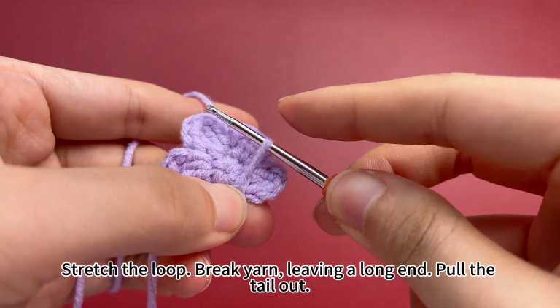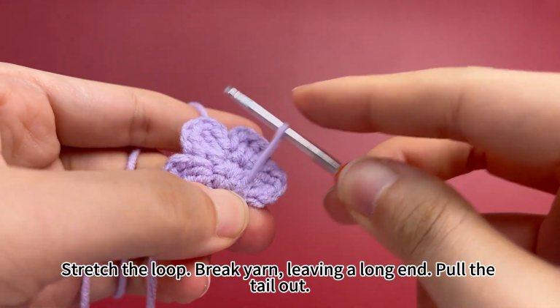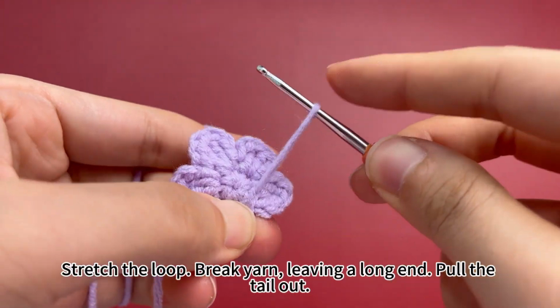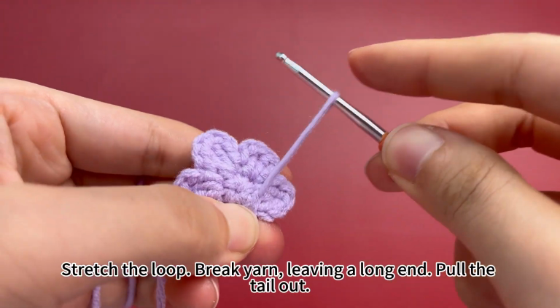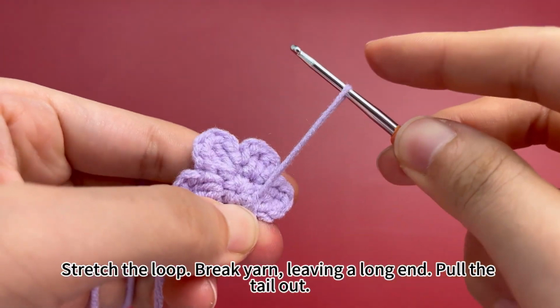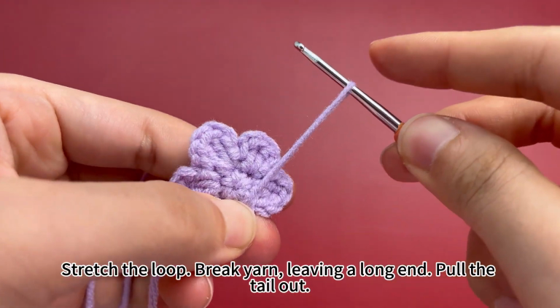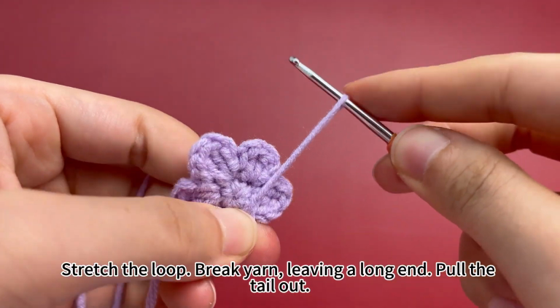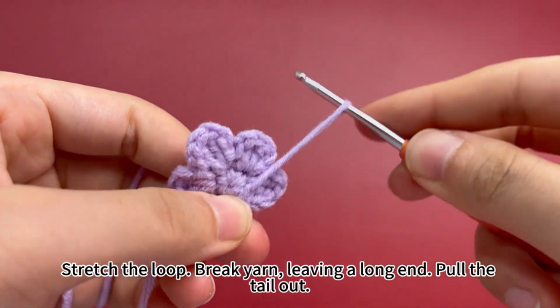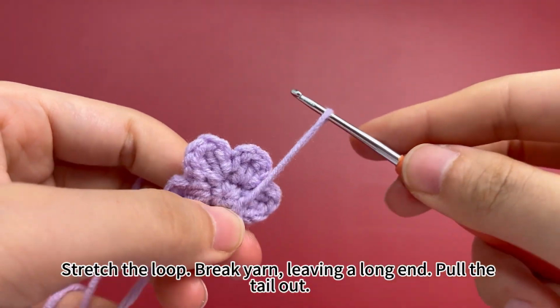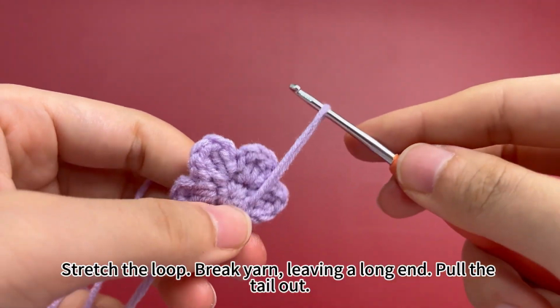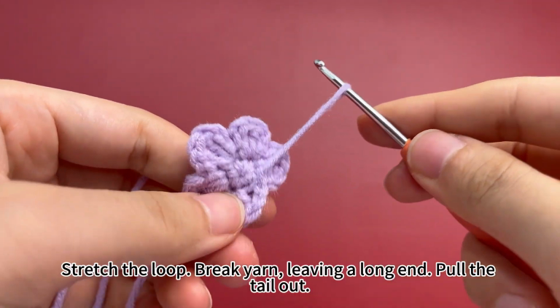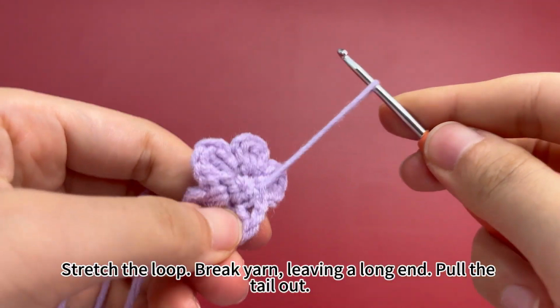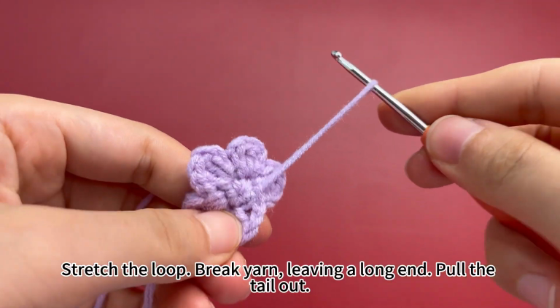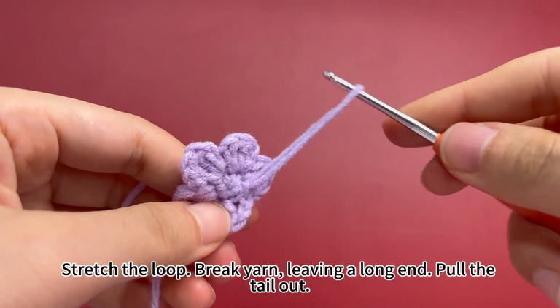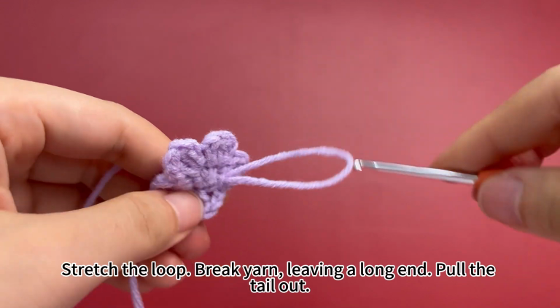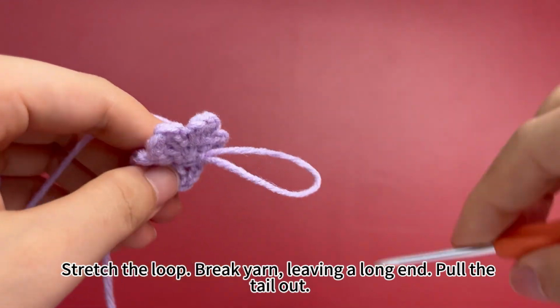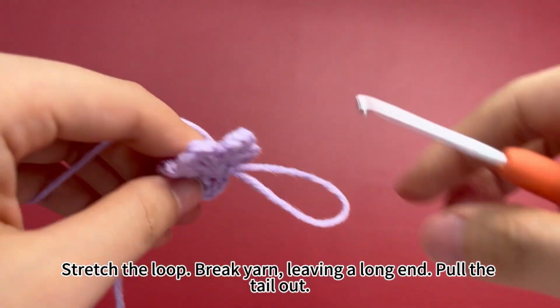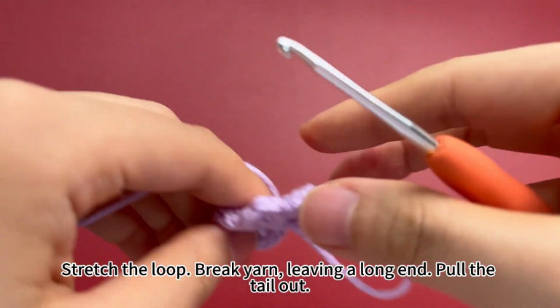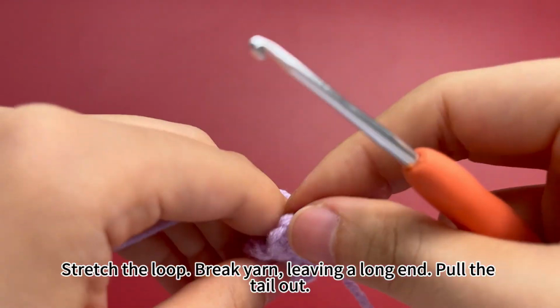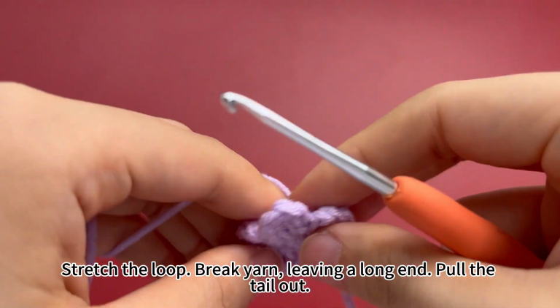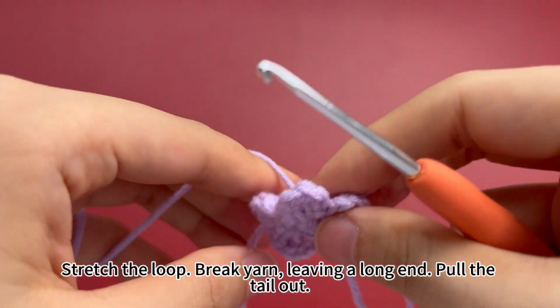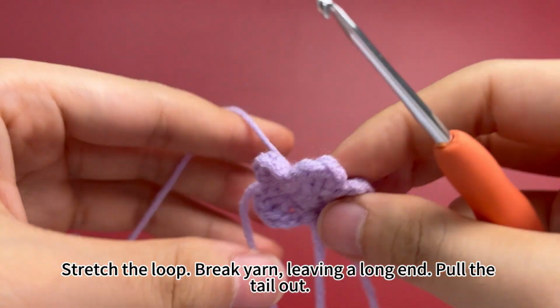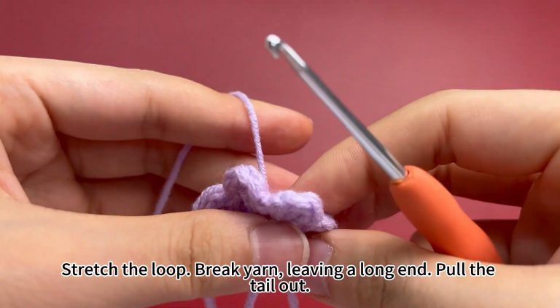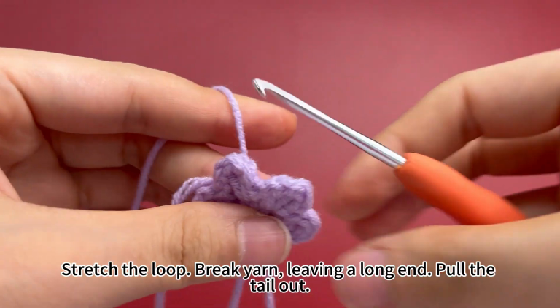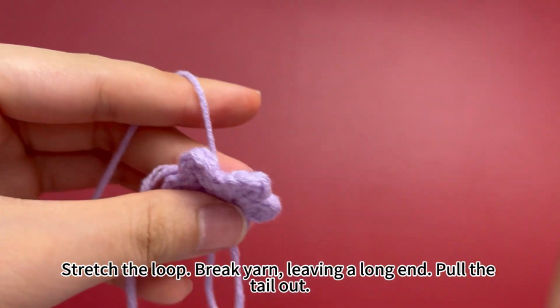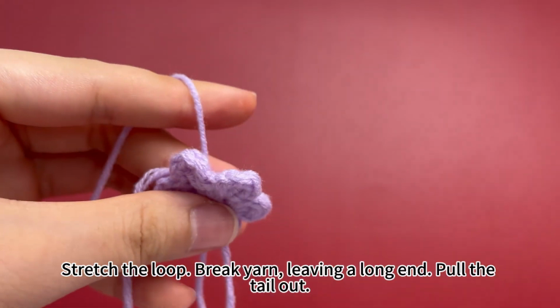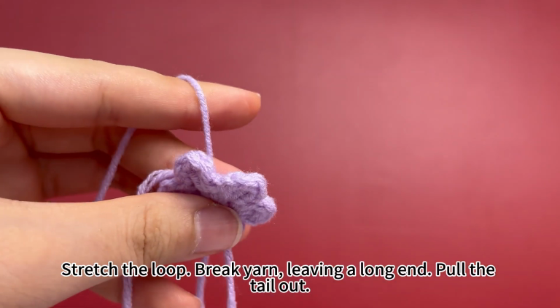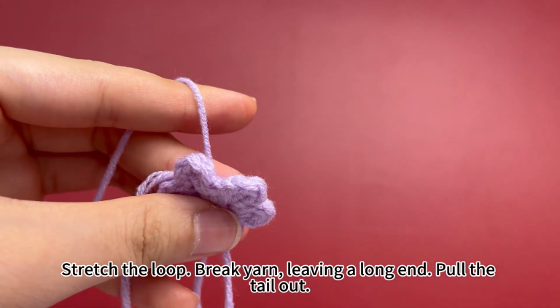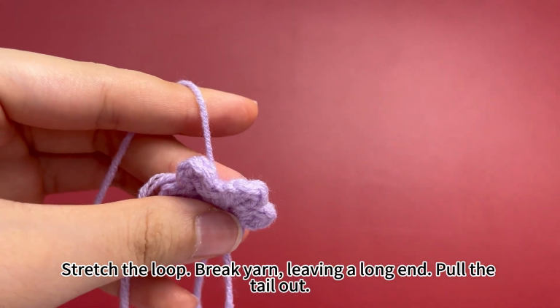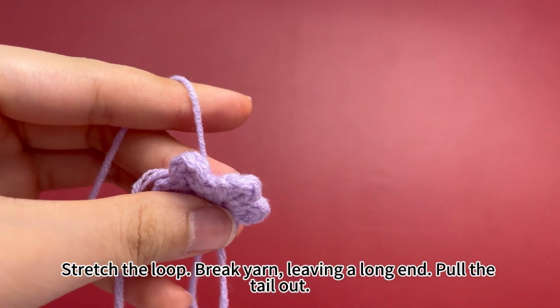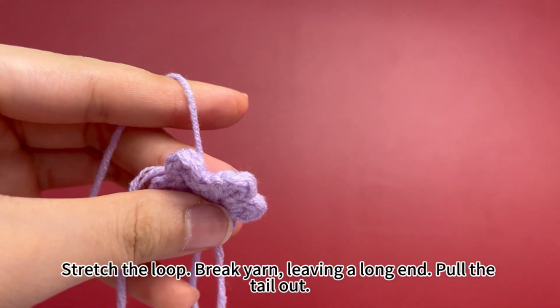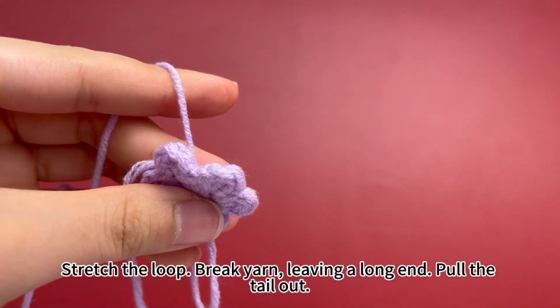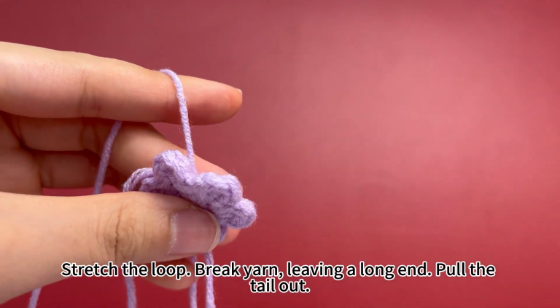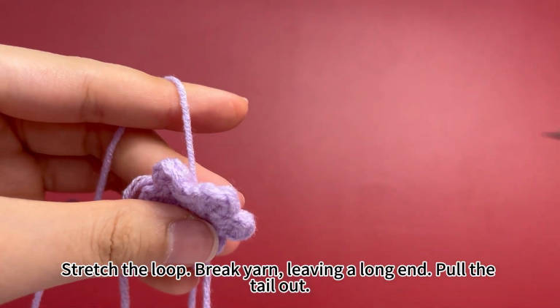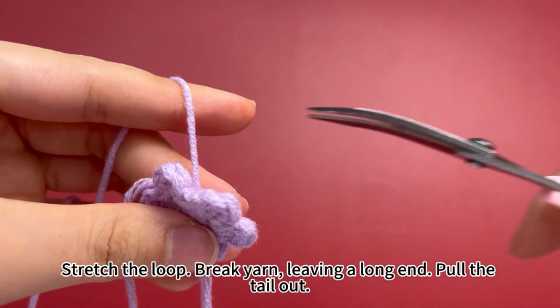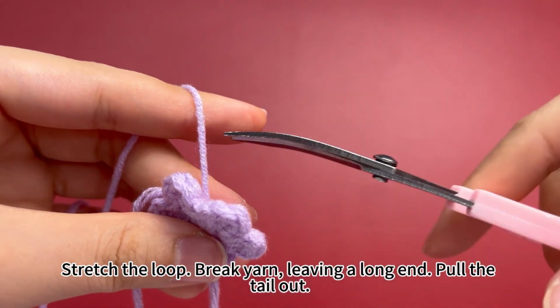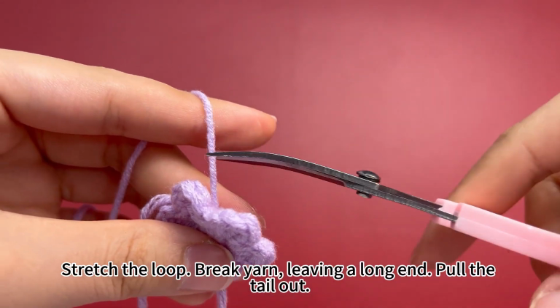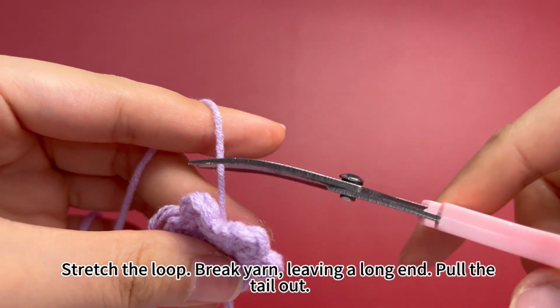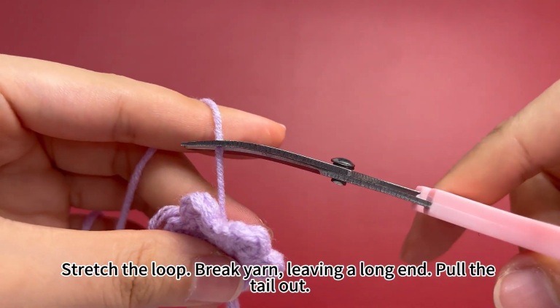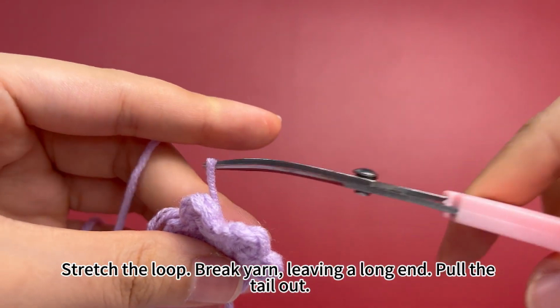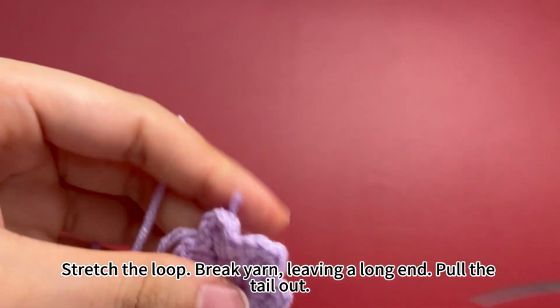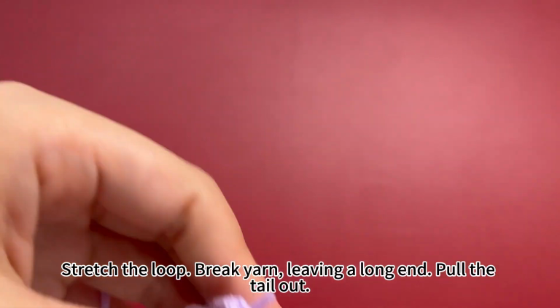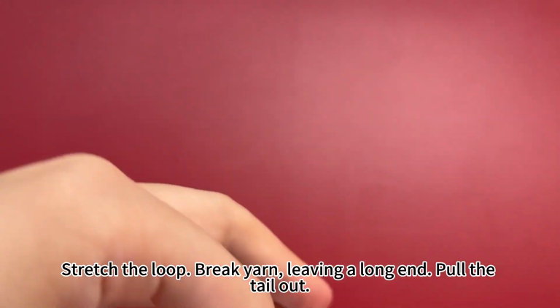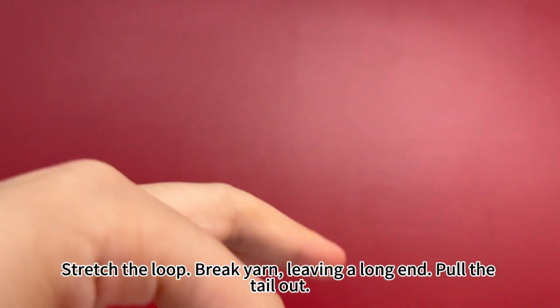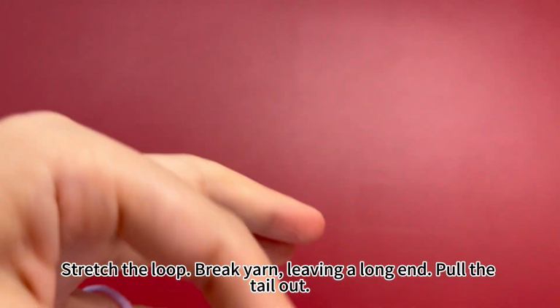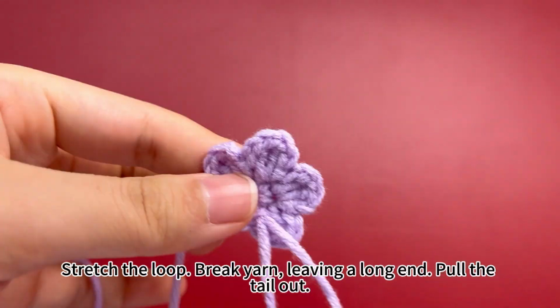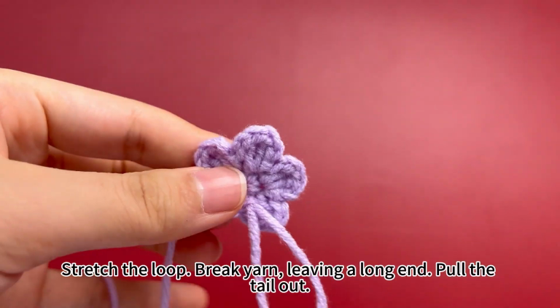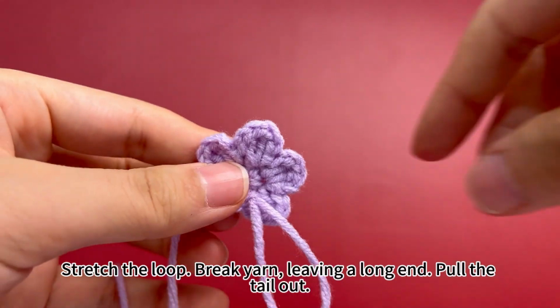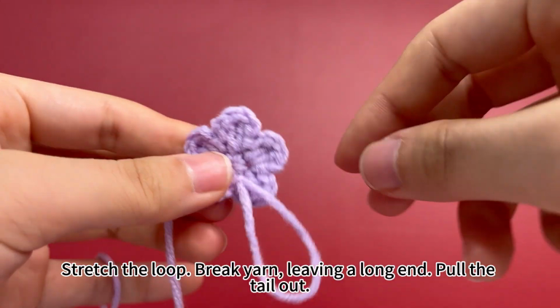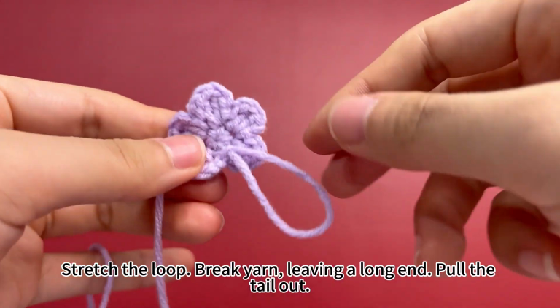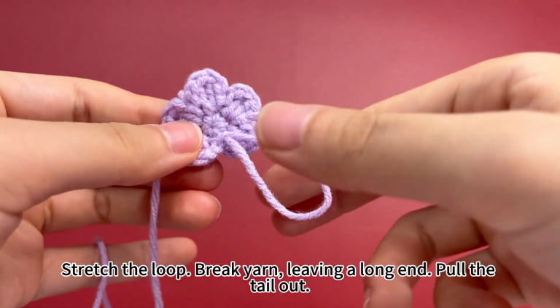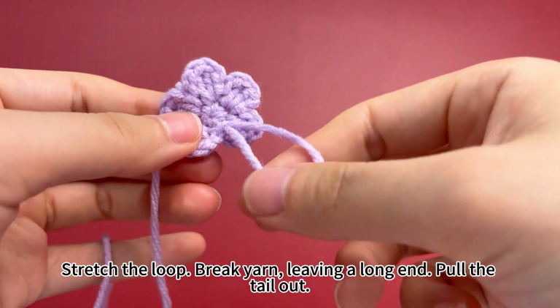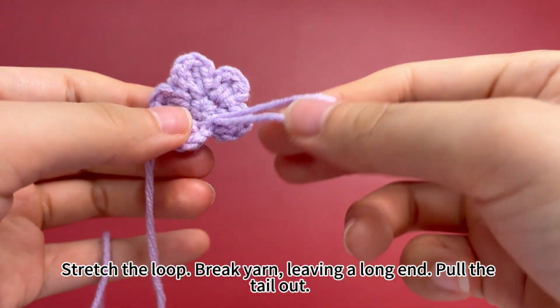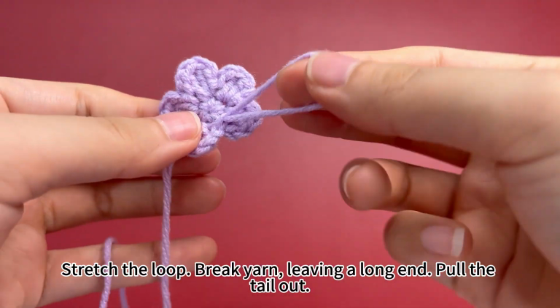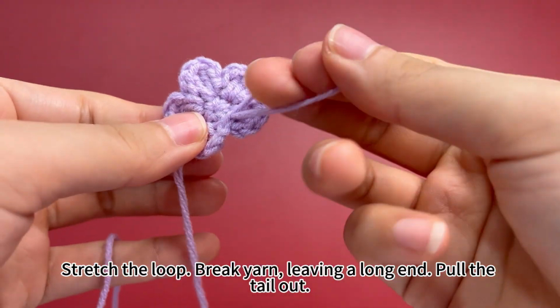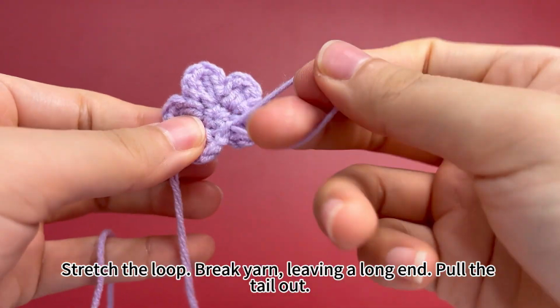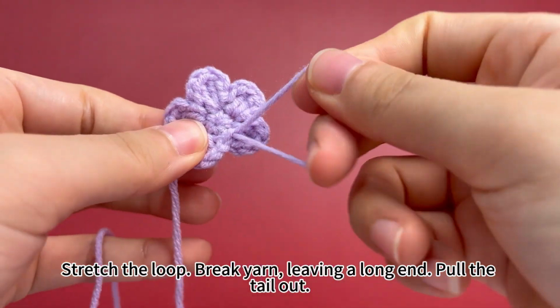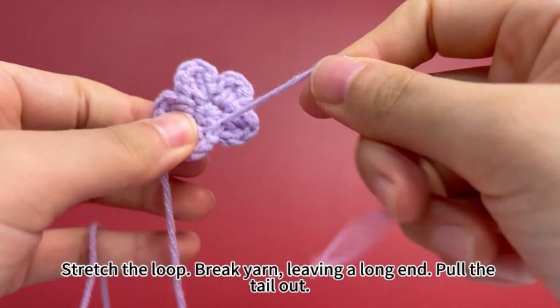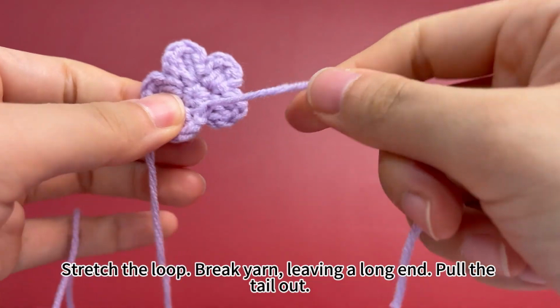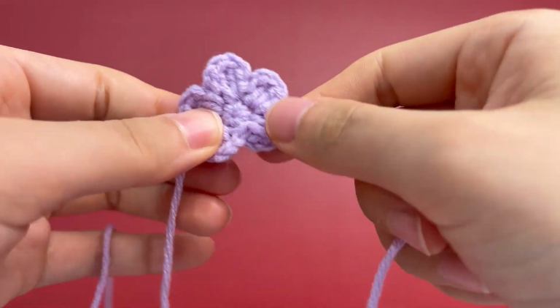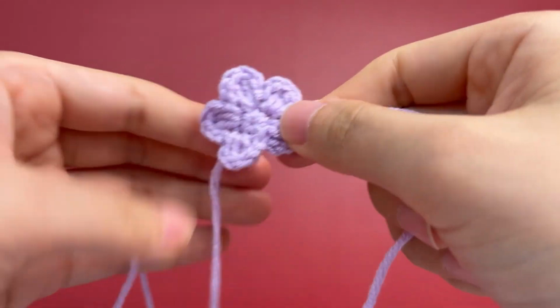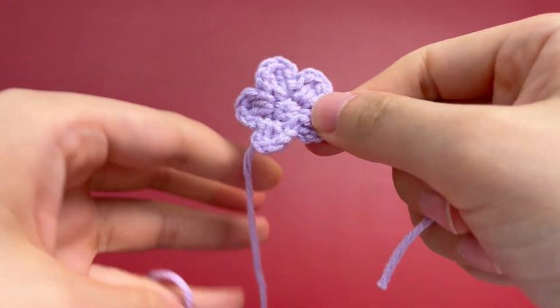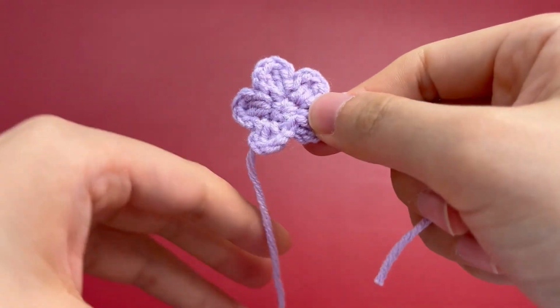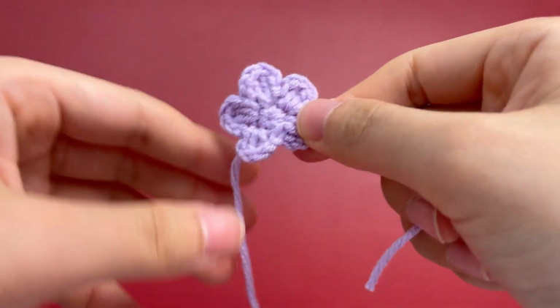Stretch the loop and remove the hook. Break yarn, leaving a long yarn tail. Pull the yarn tail out.